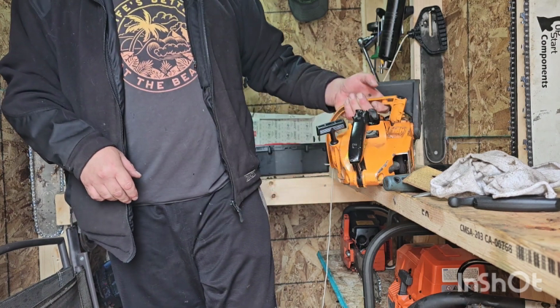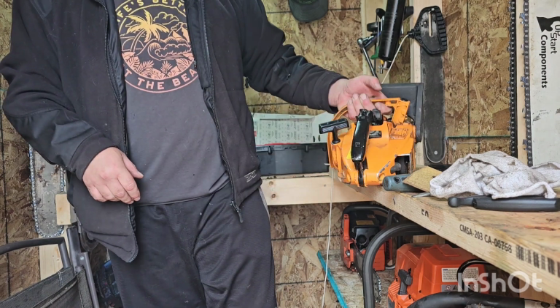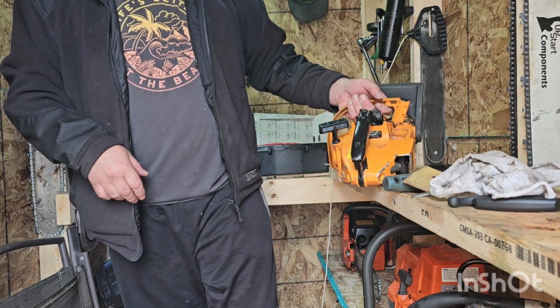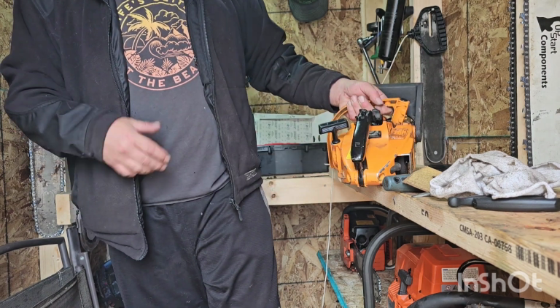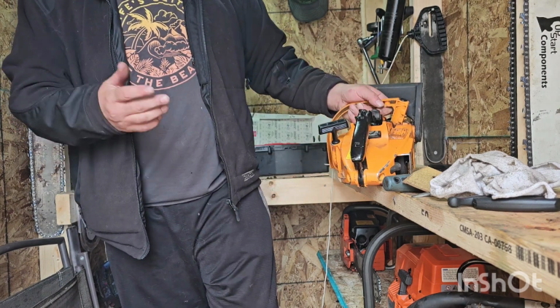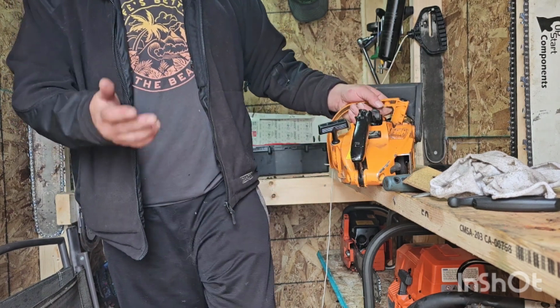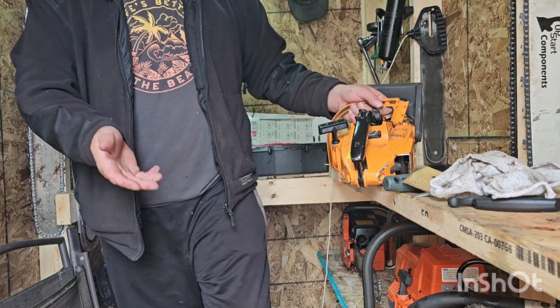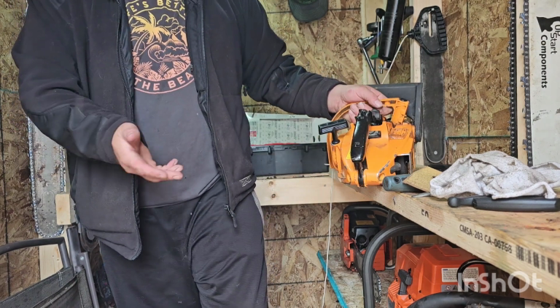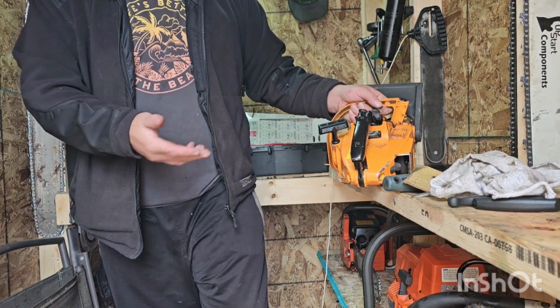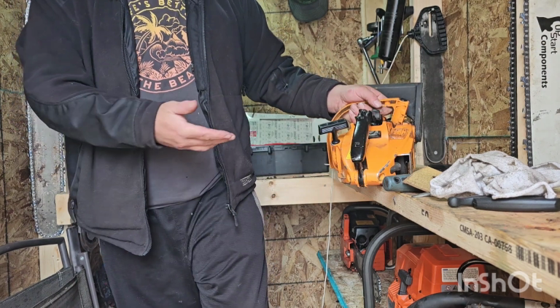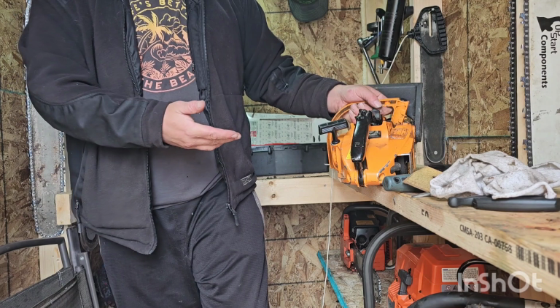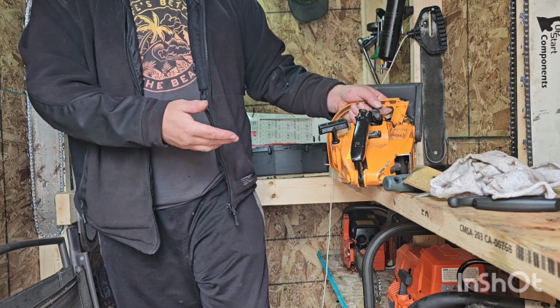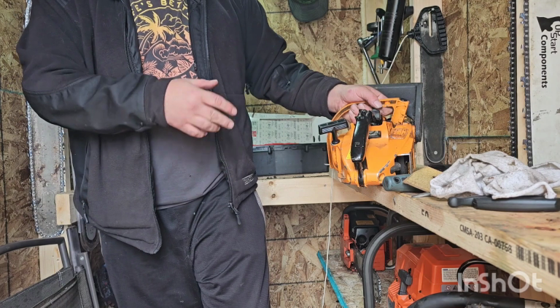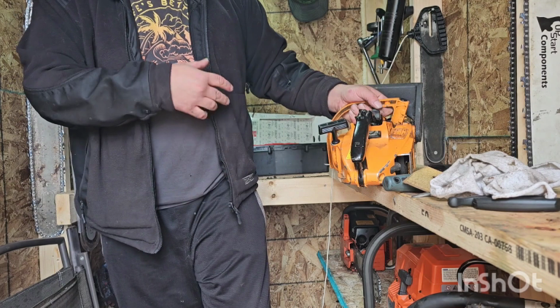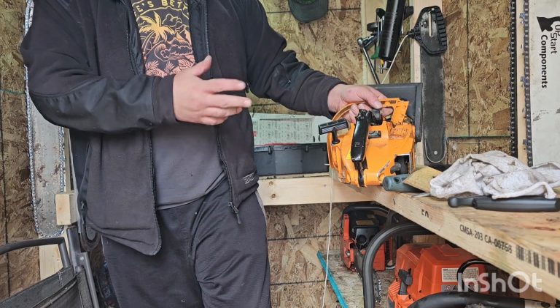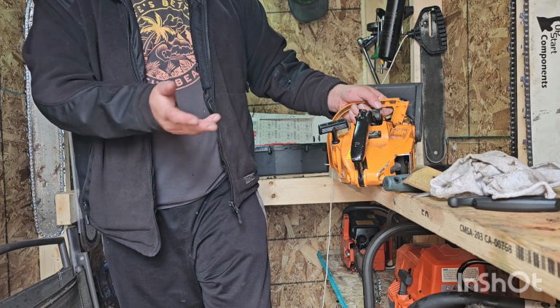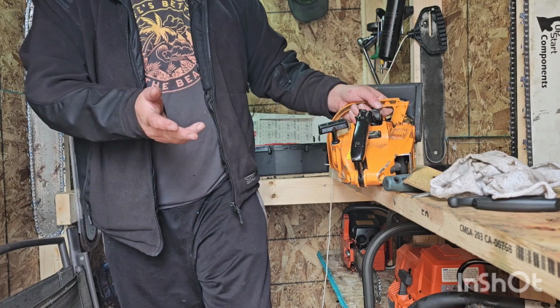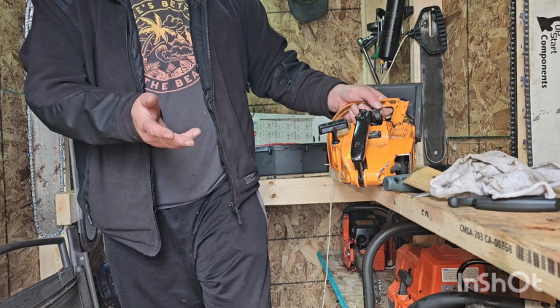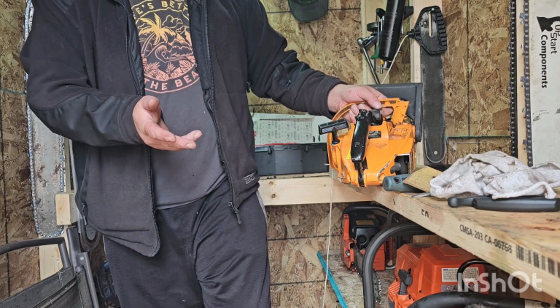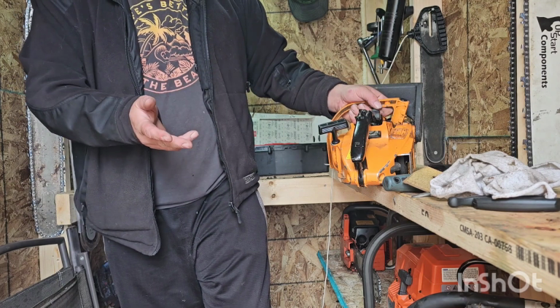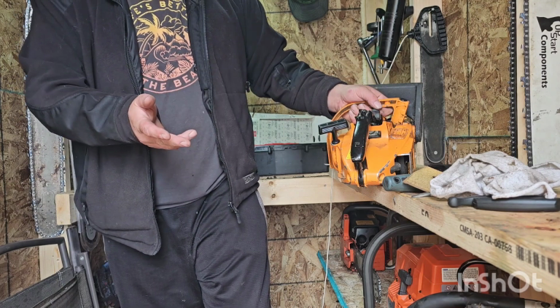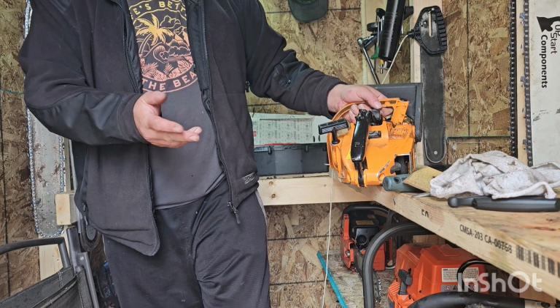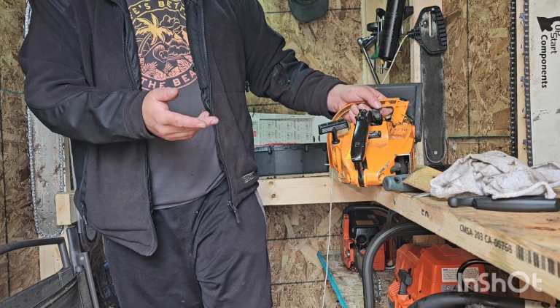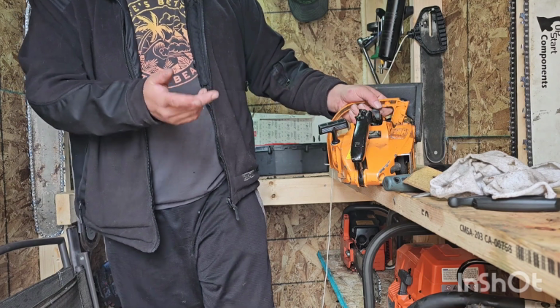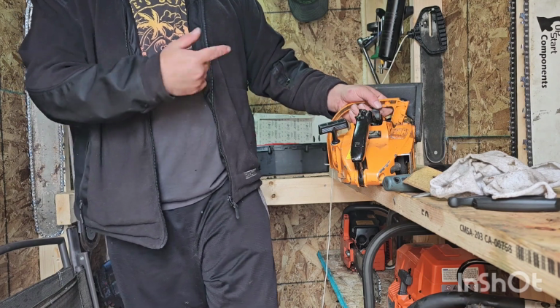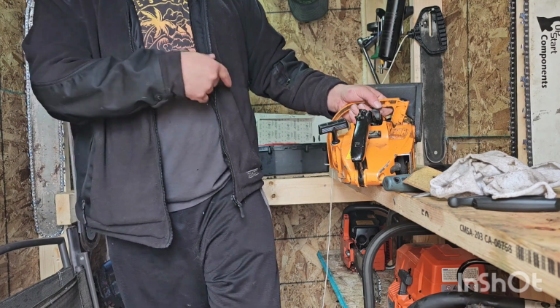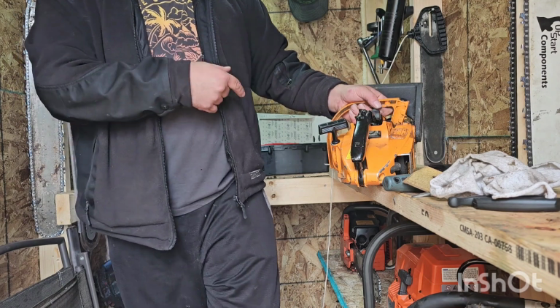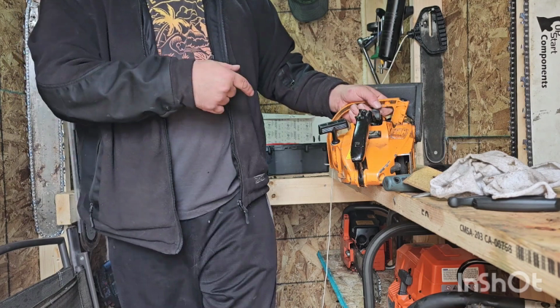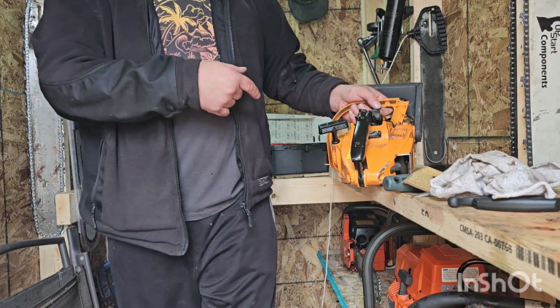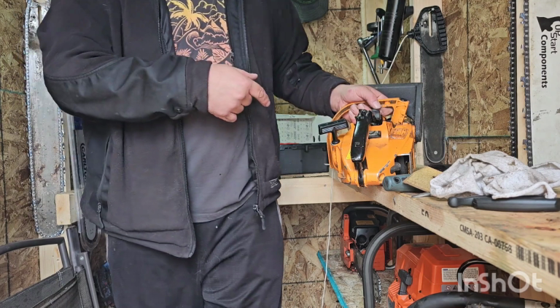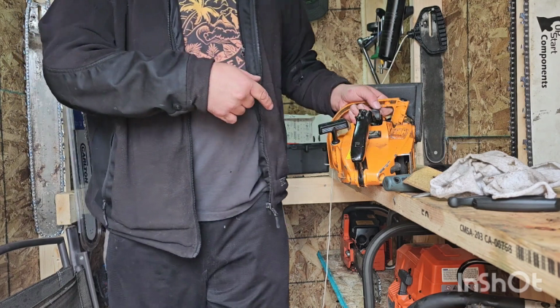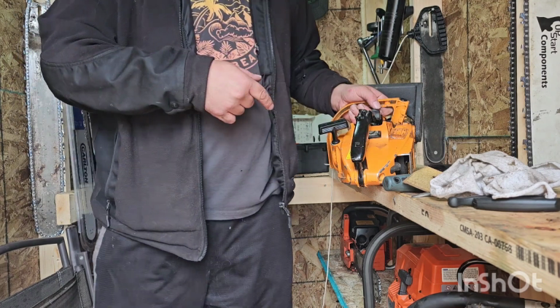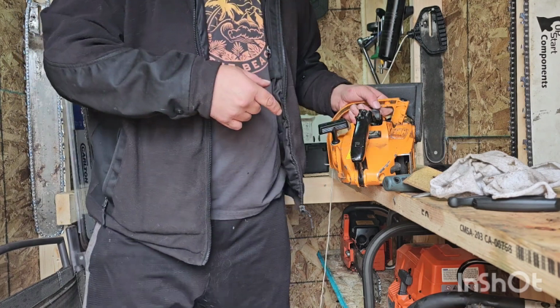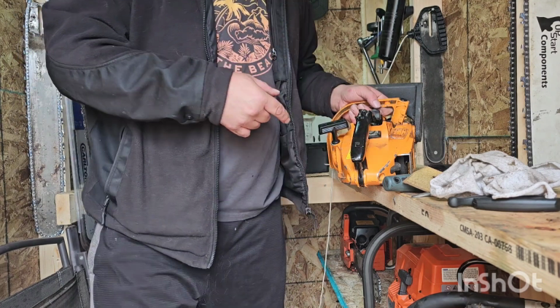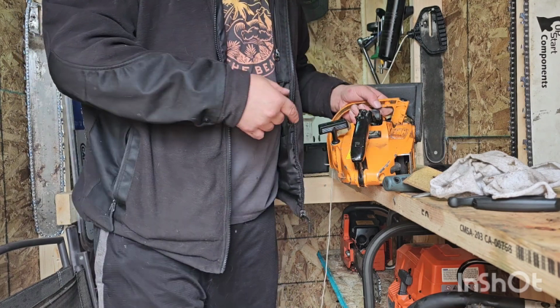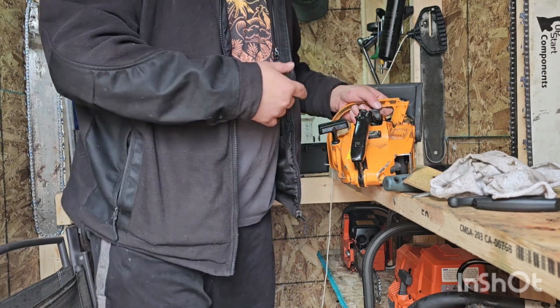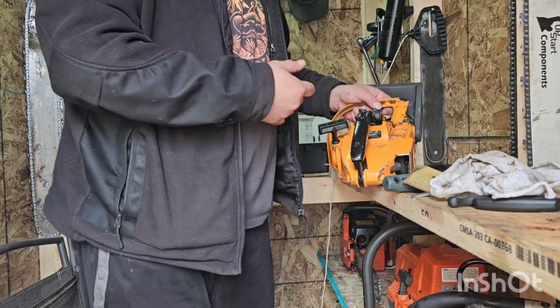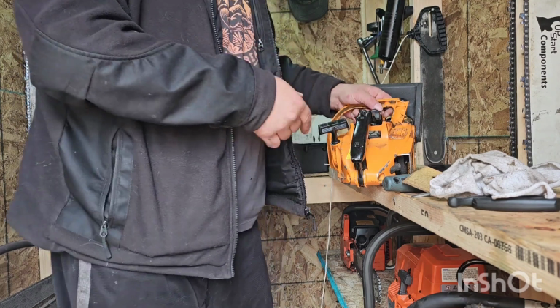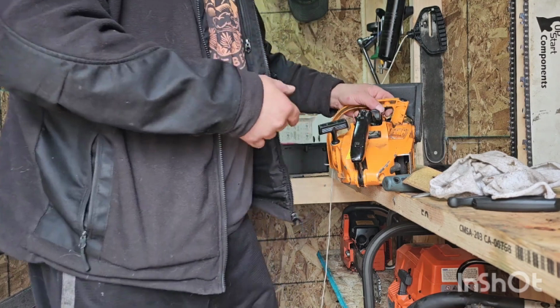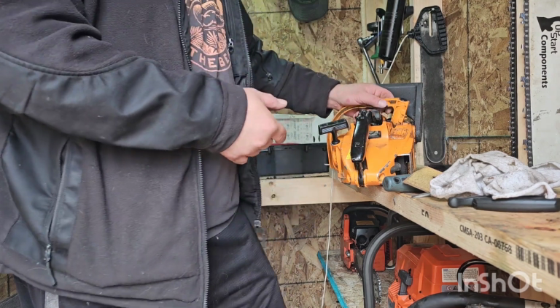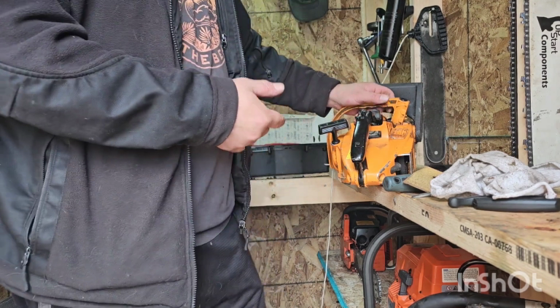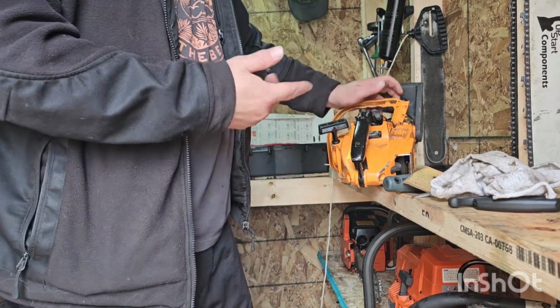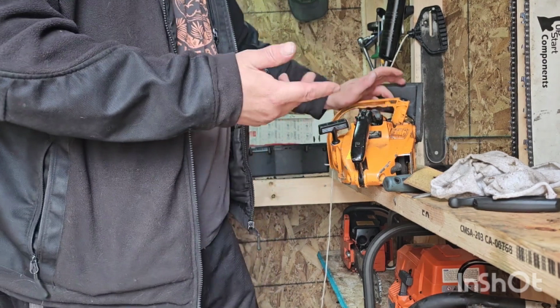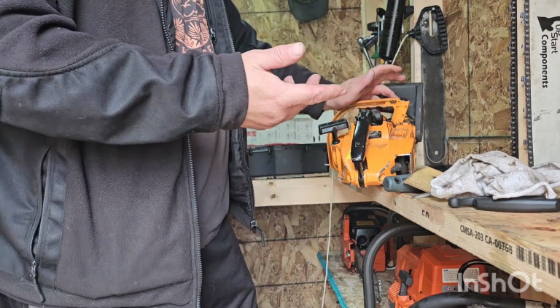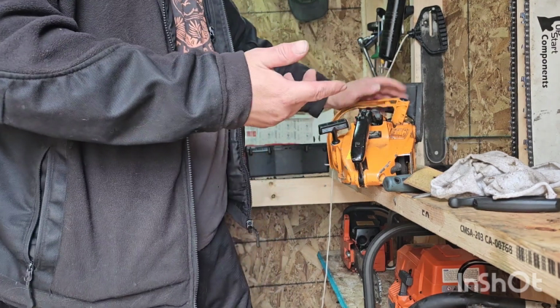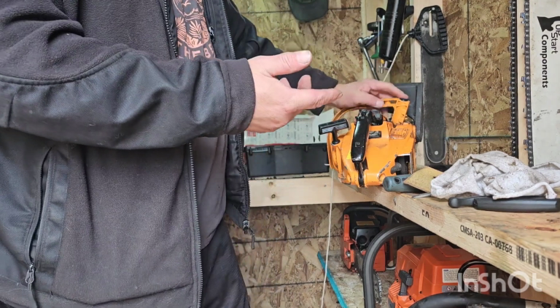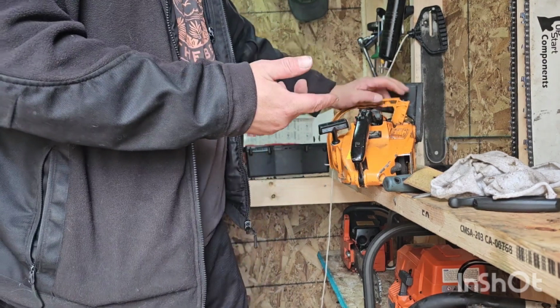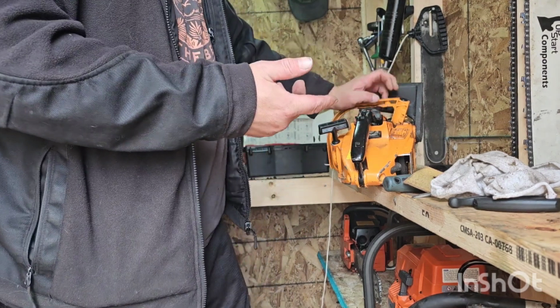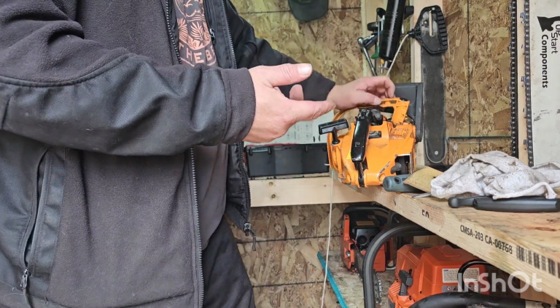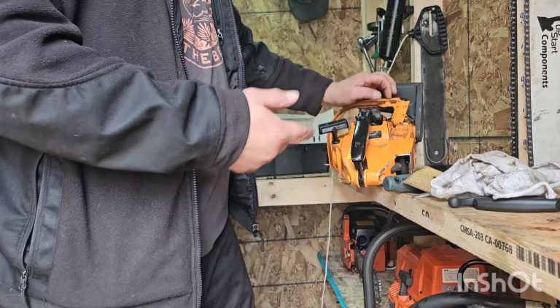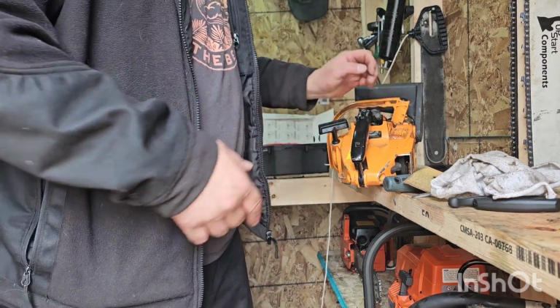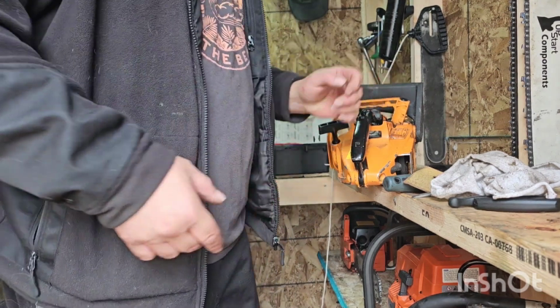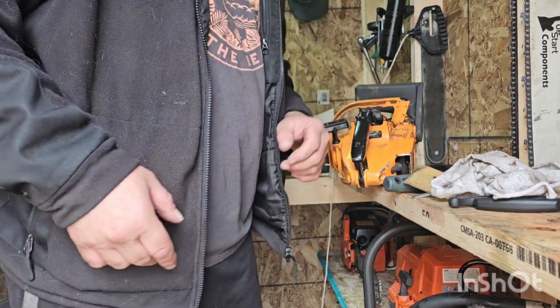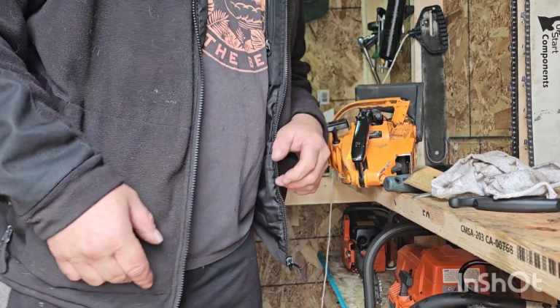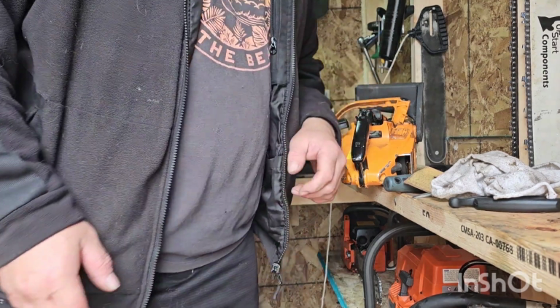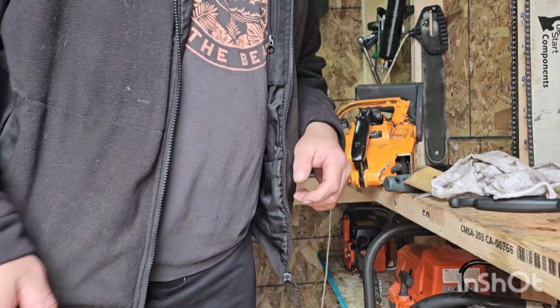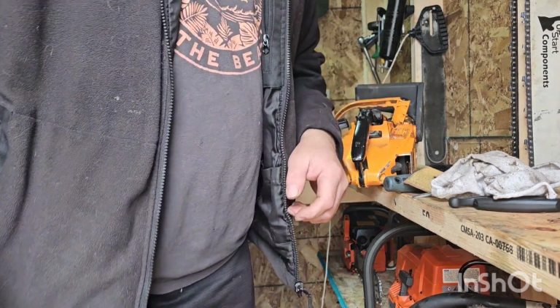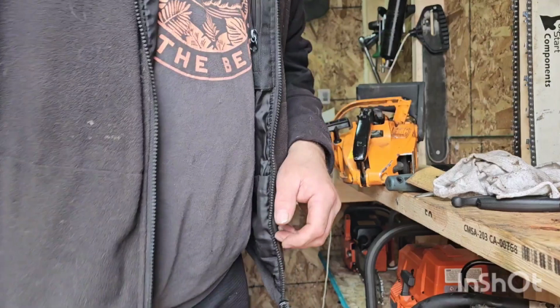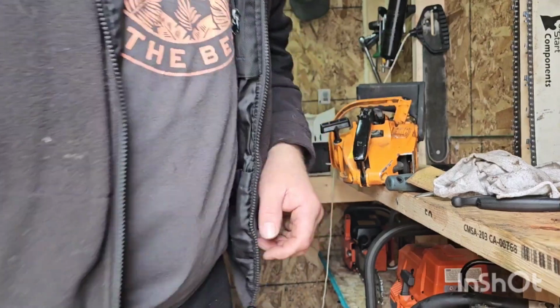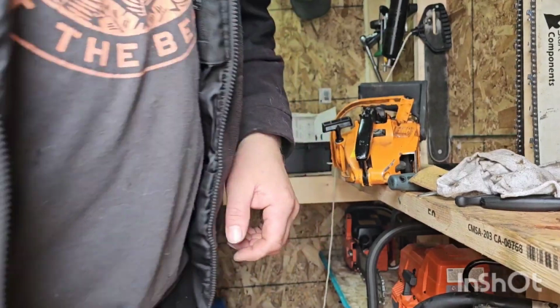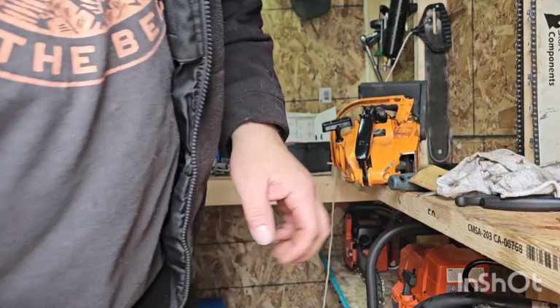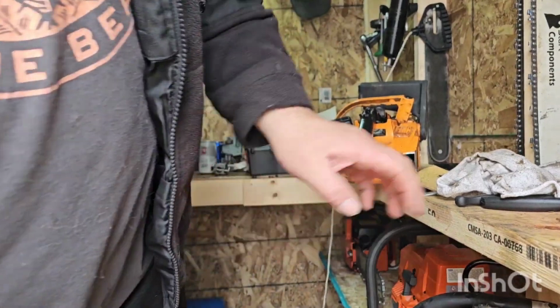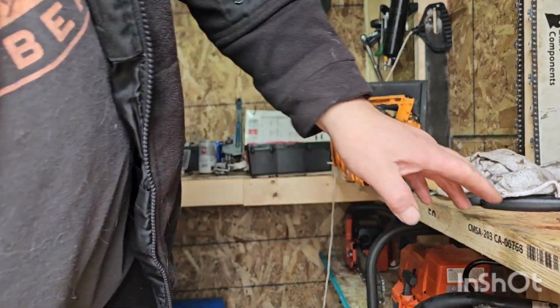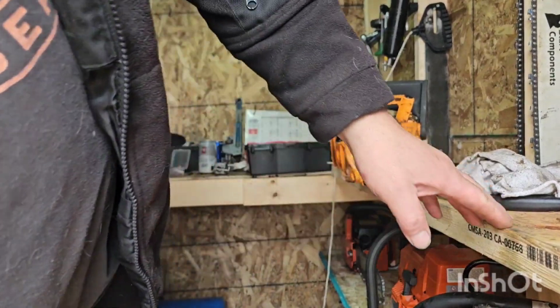So it obviously has carb issues, which isn't a problem. I got the other carb and I'm going to swap that in and see if it gets any better. Catch you in a few seconds.